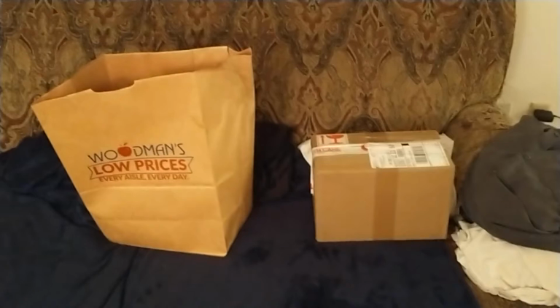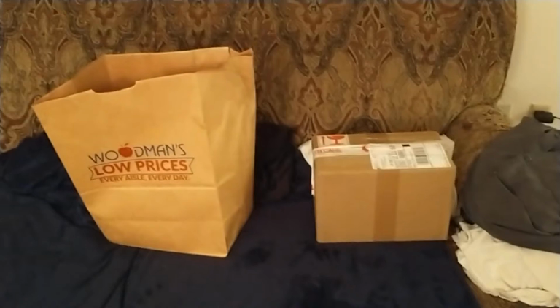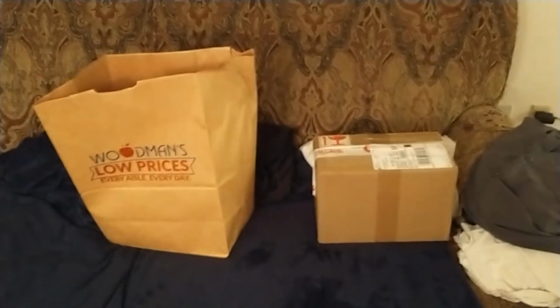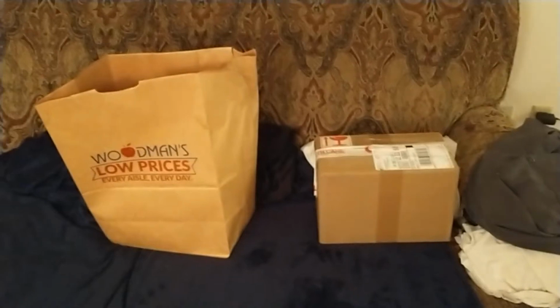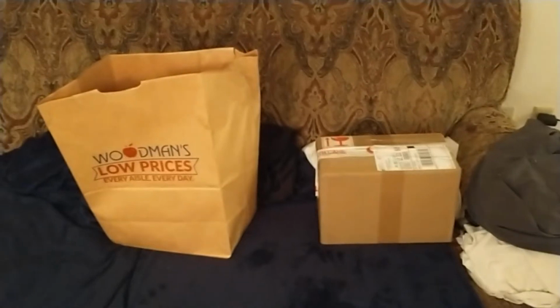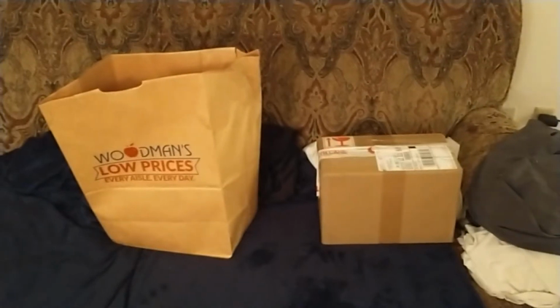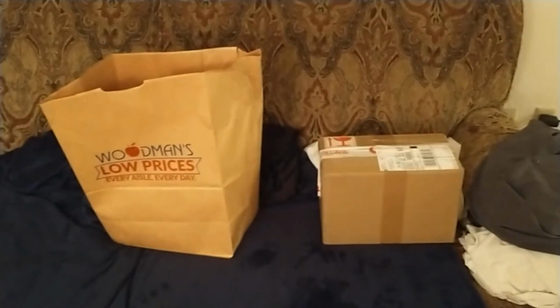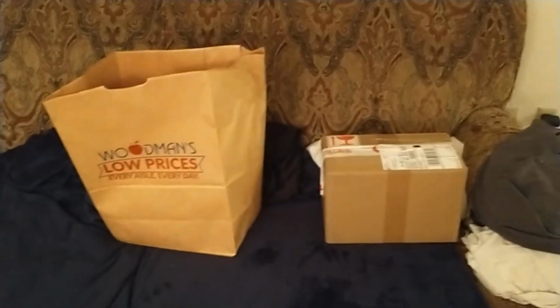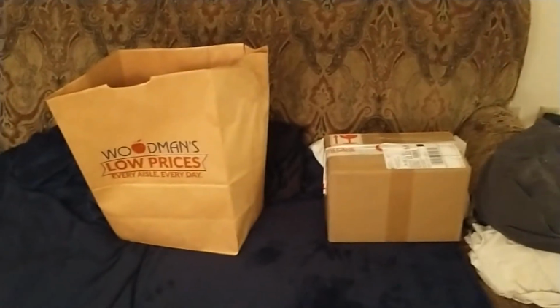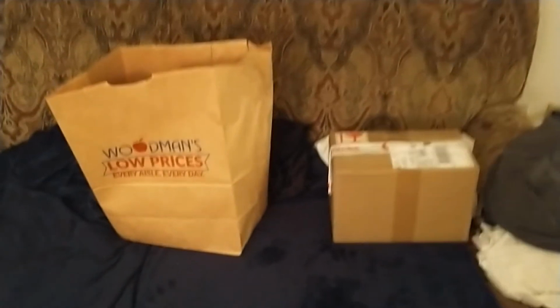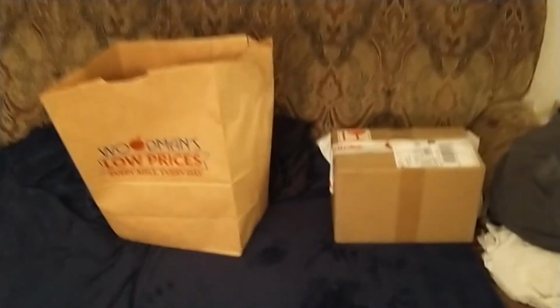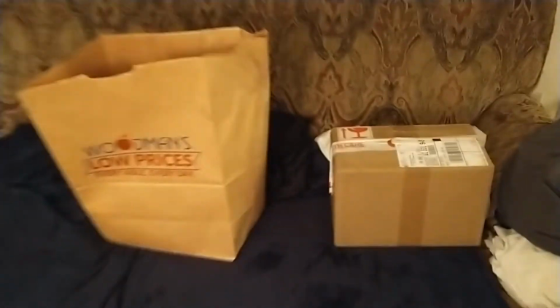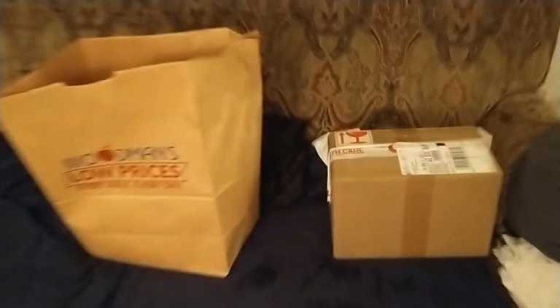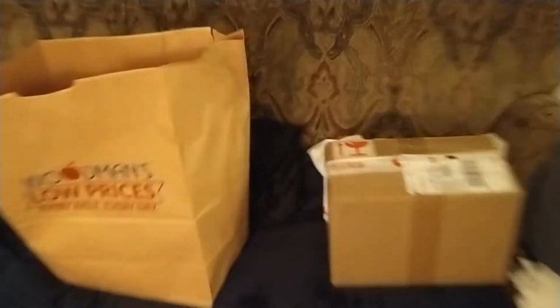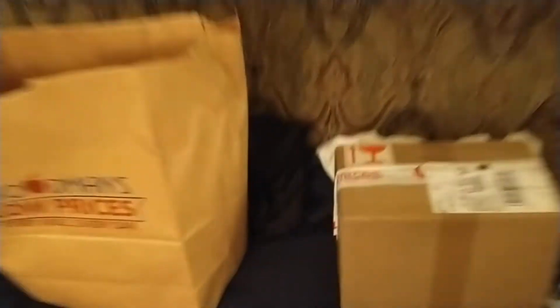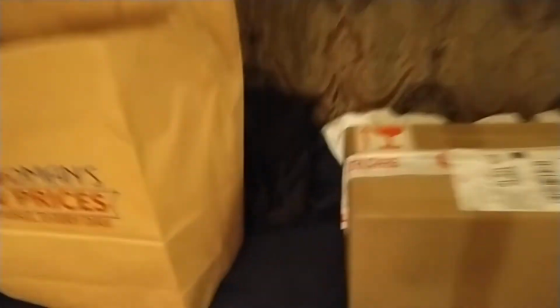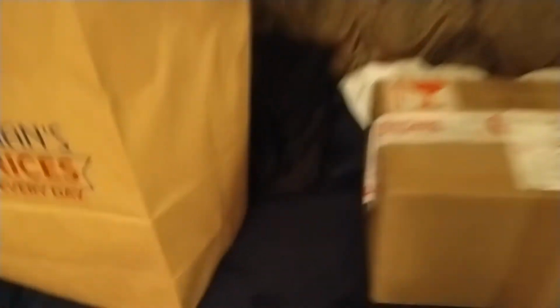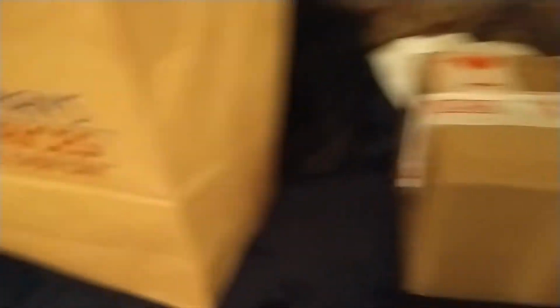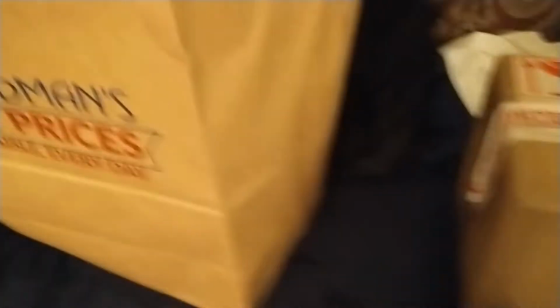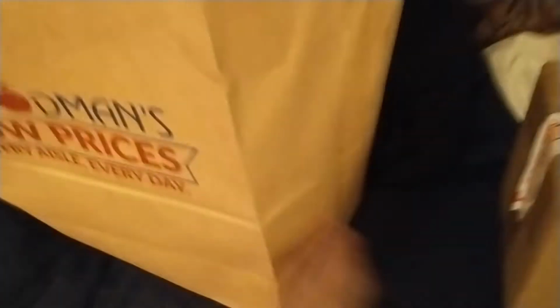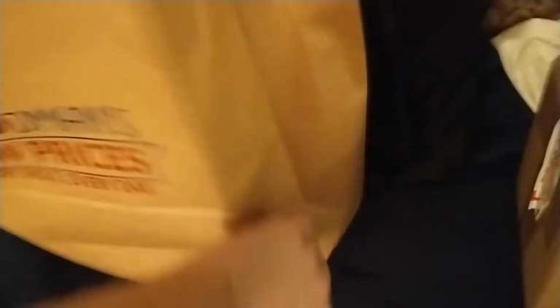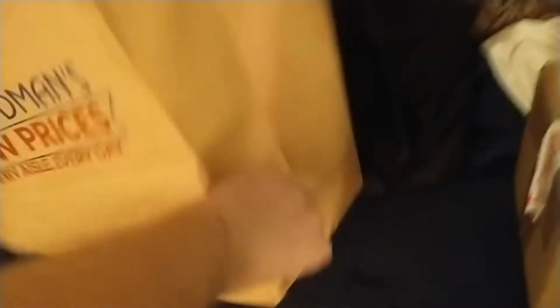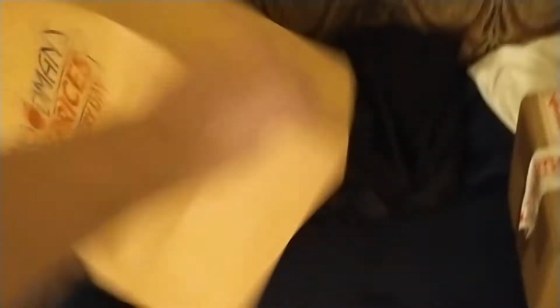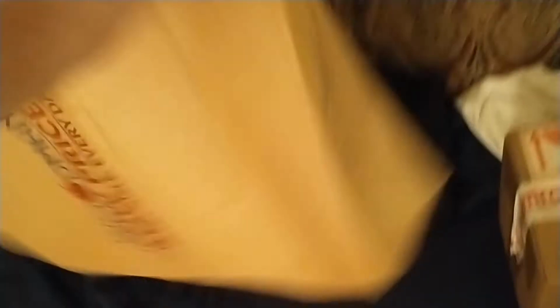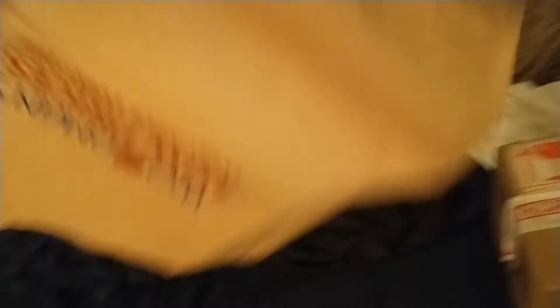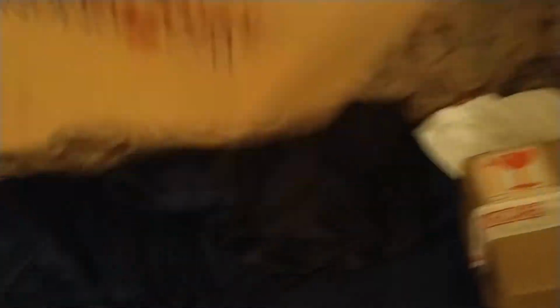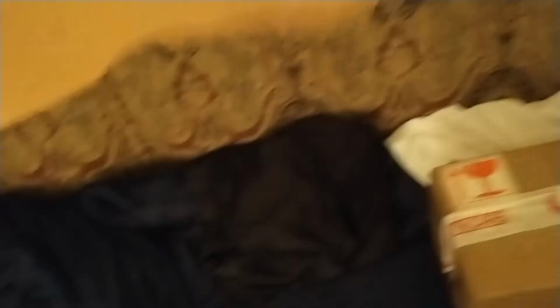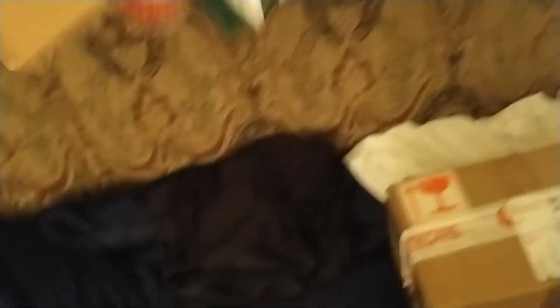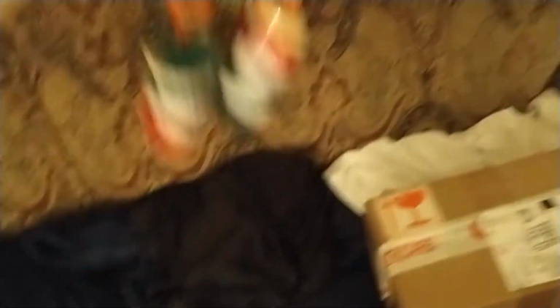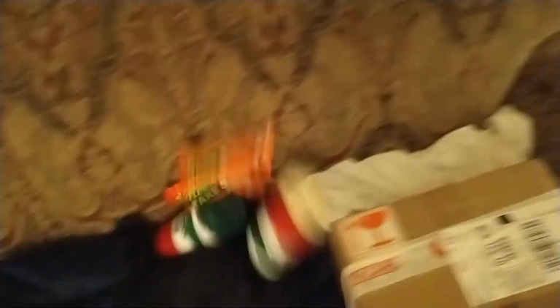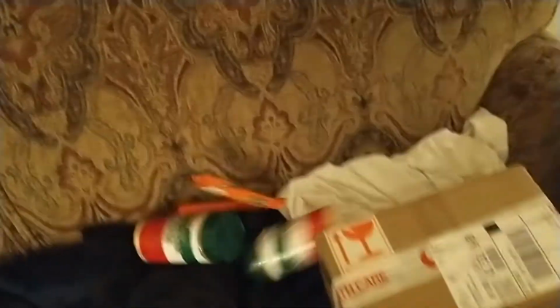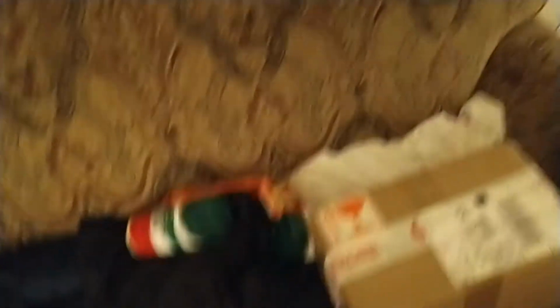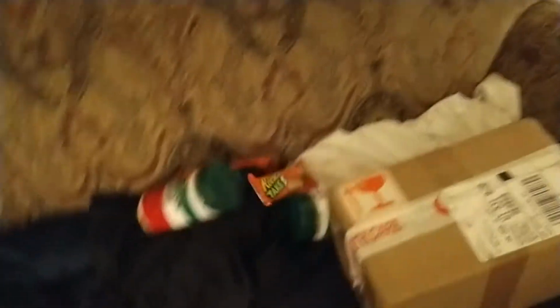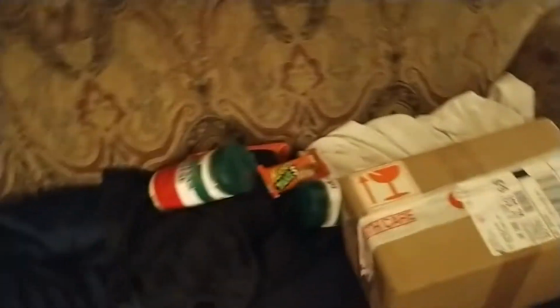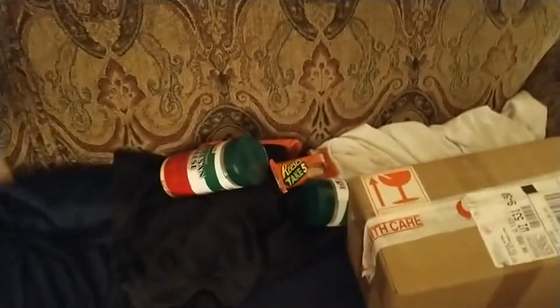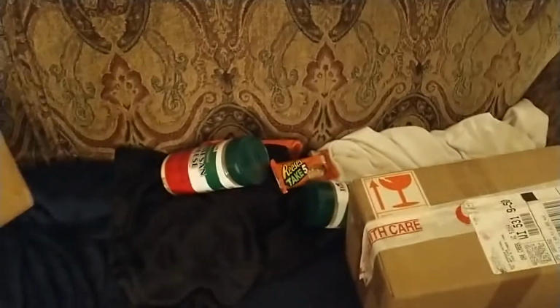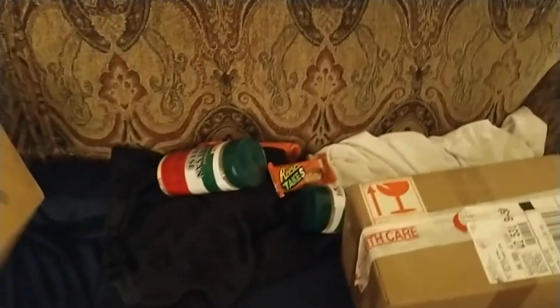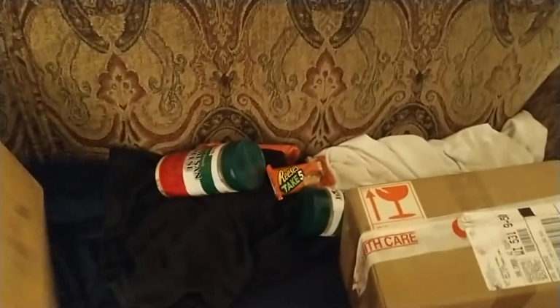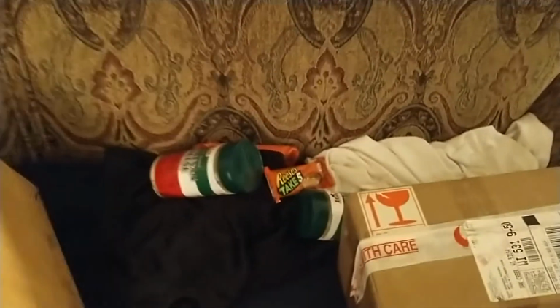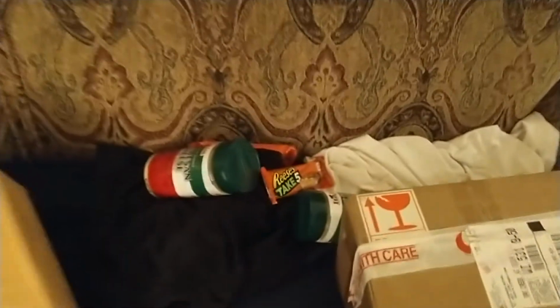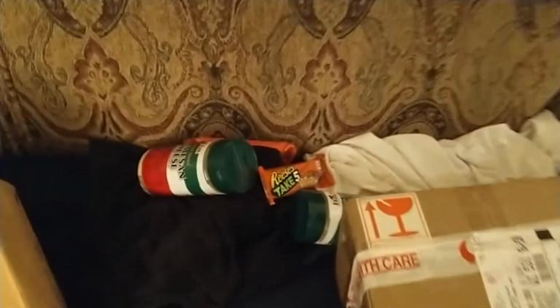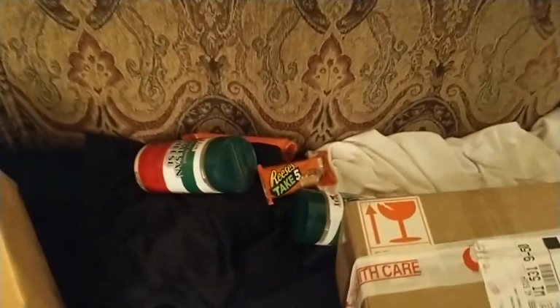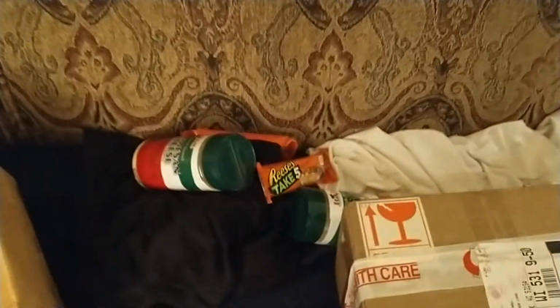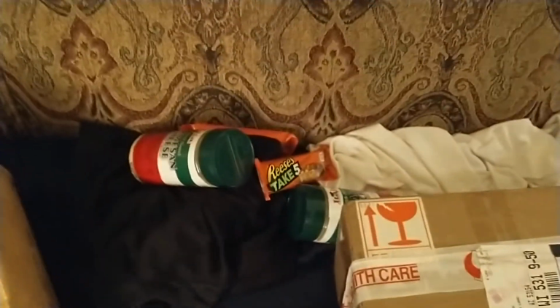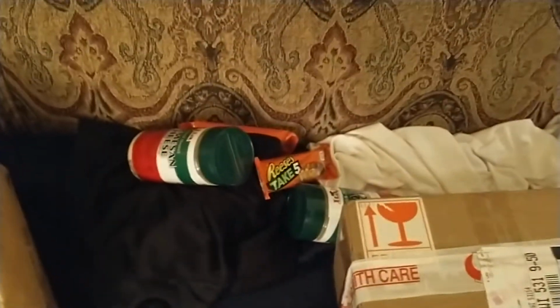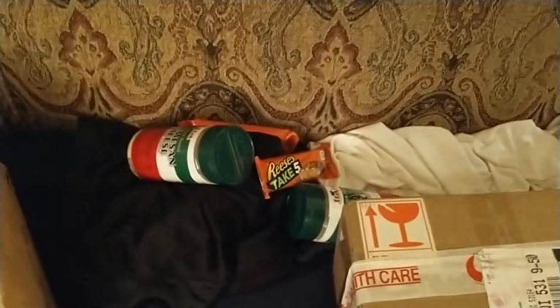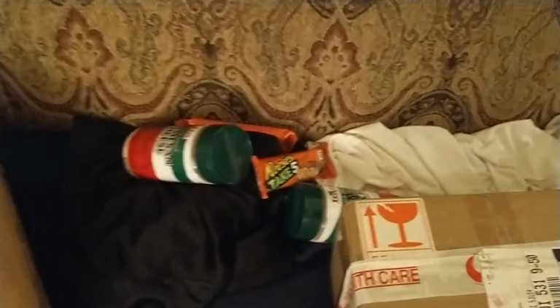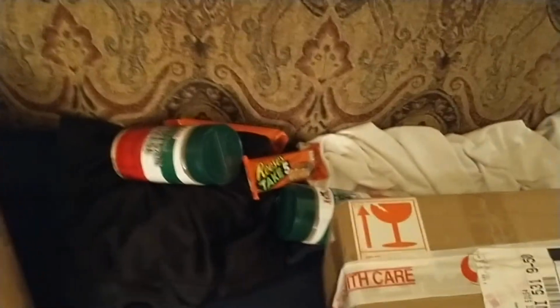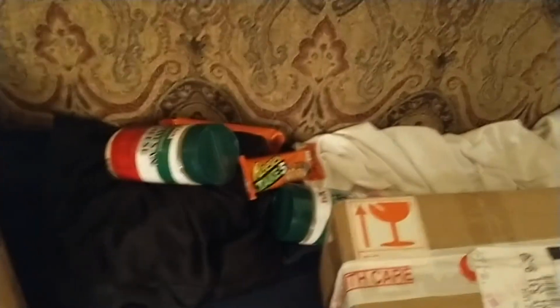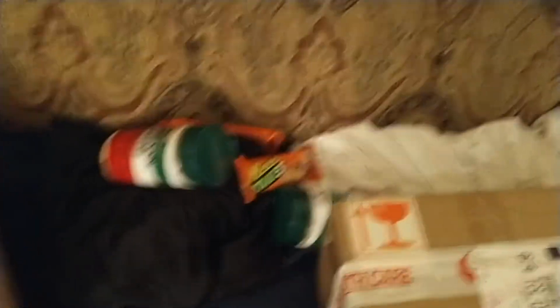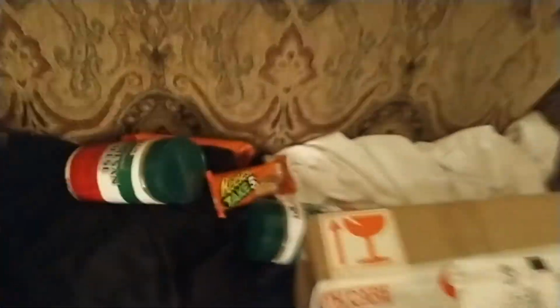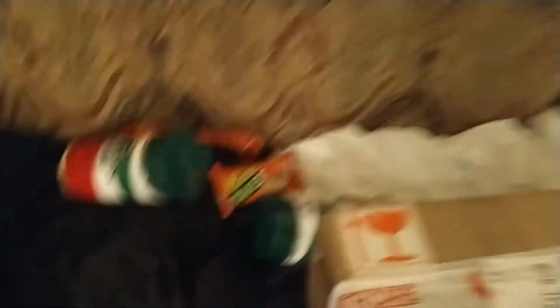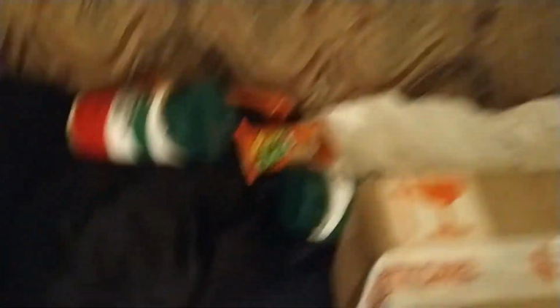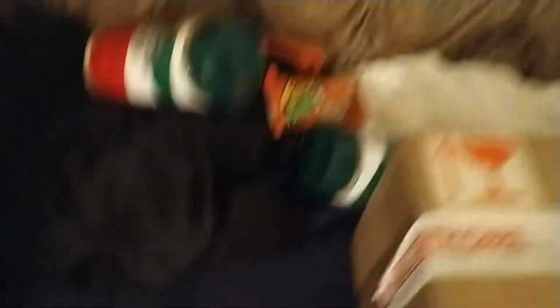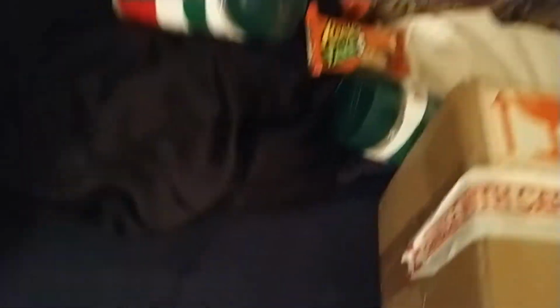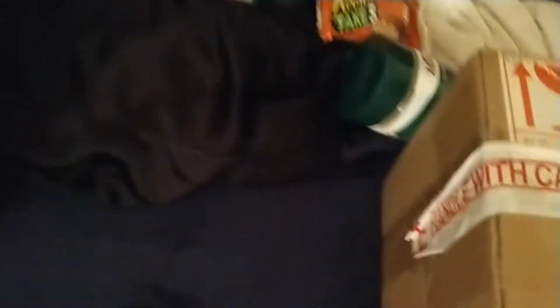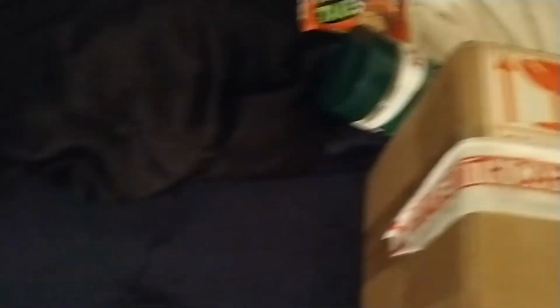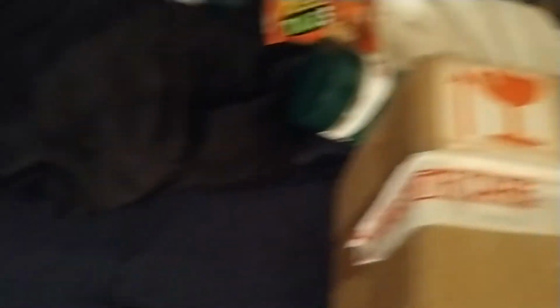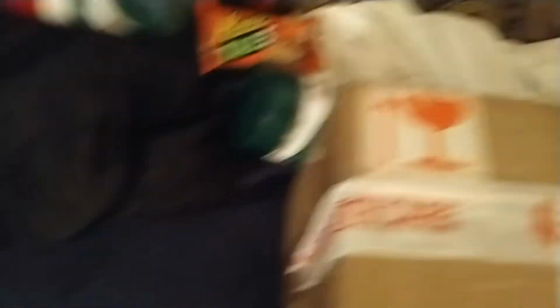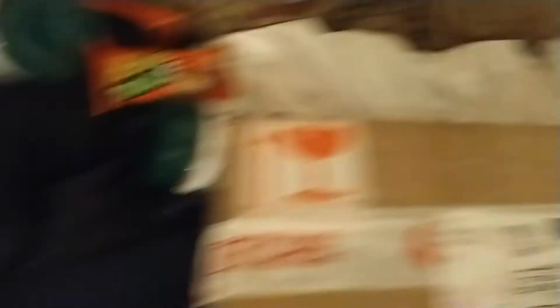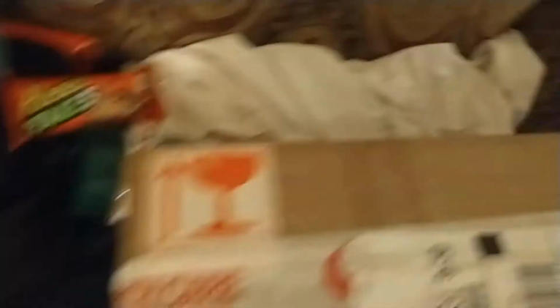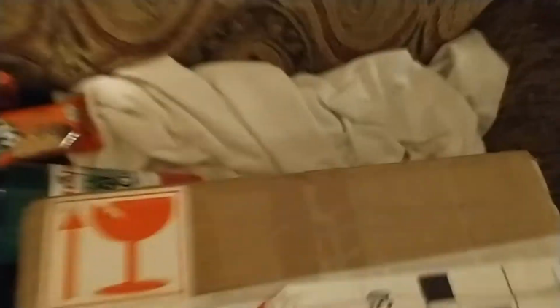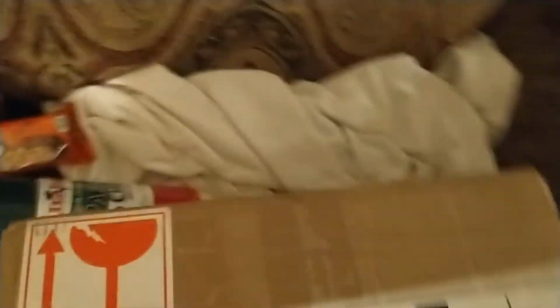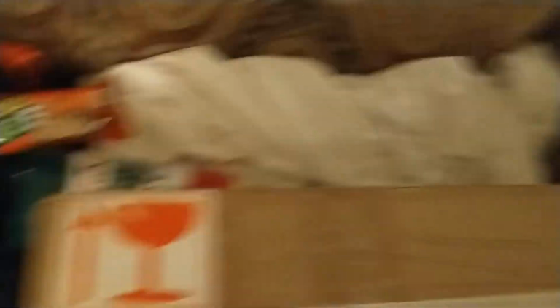I just got home, went grocery shopping, got some food. I'm gonna open this up.